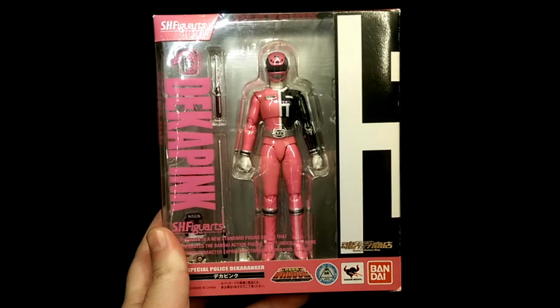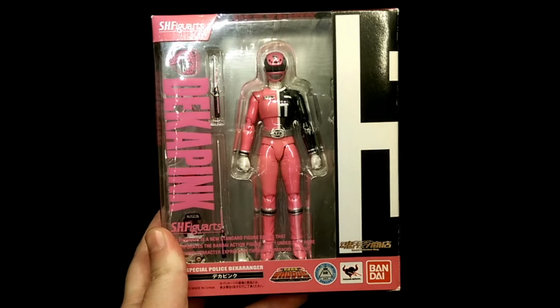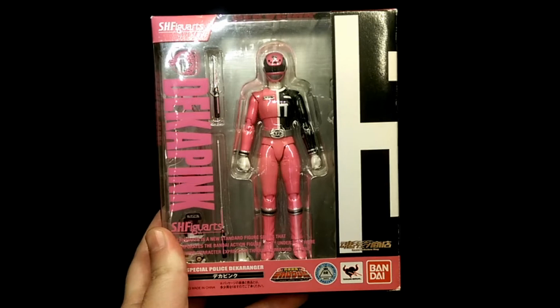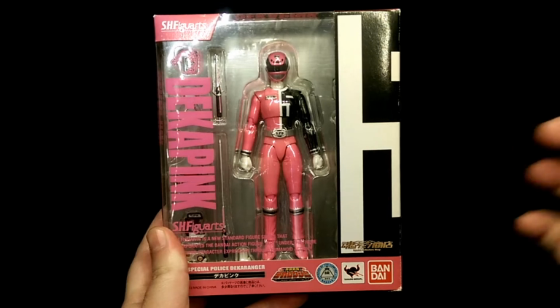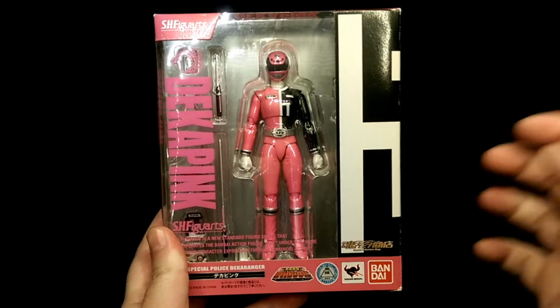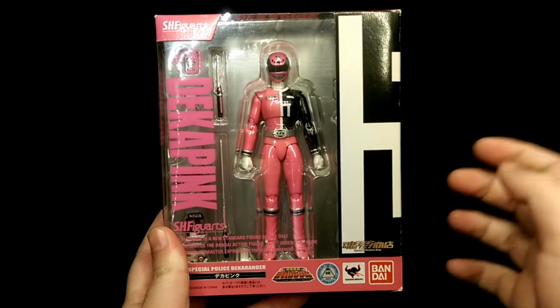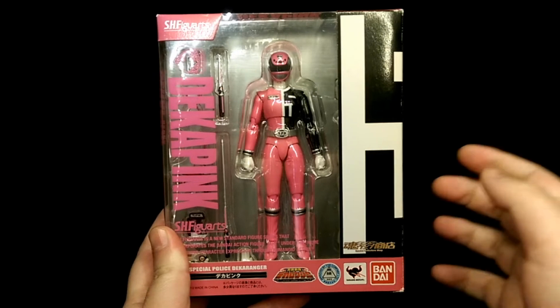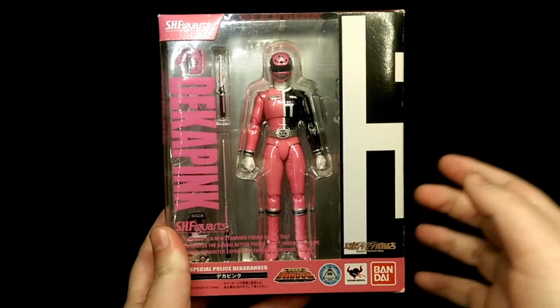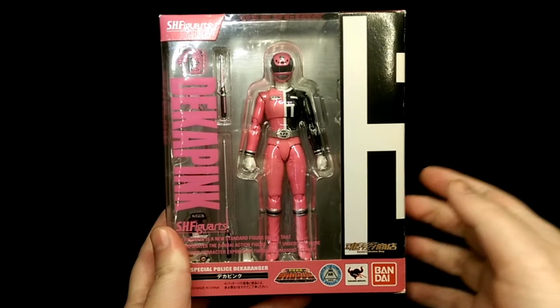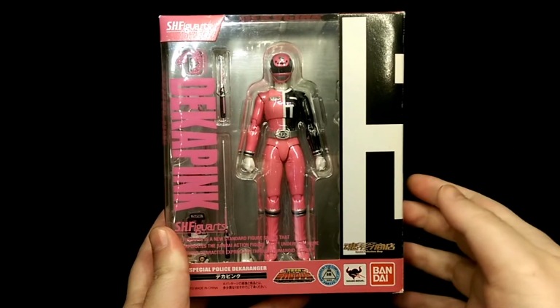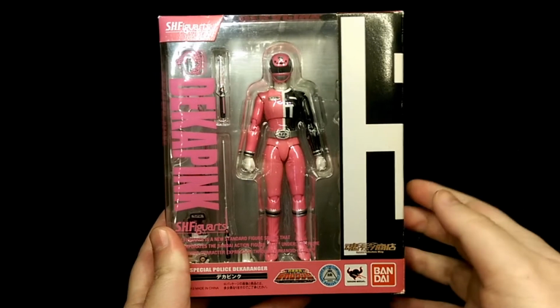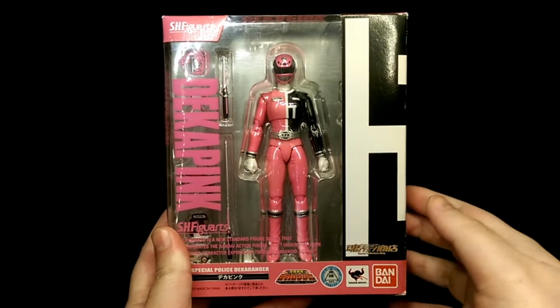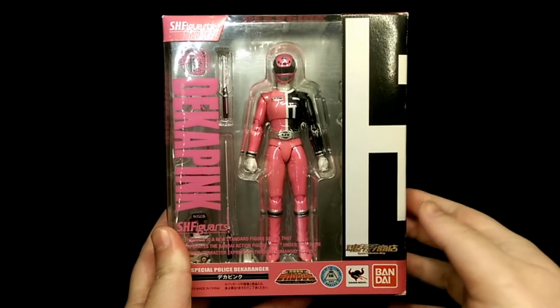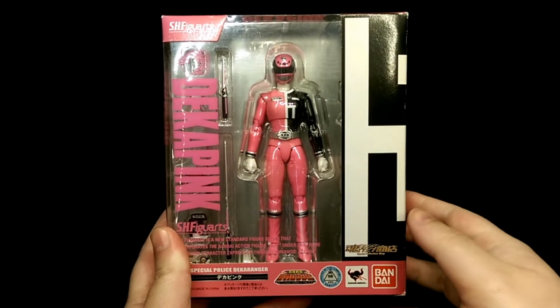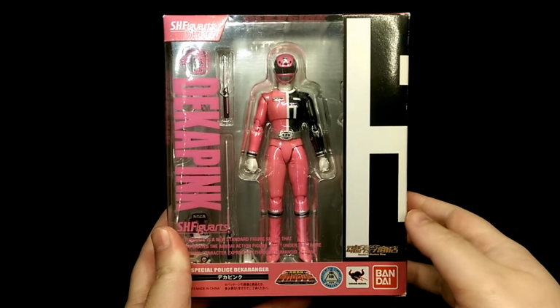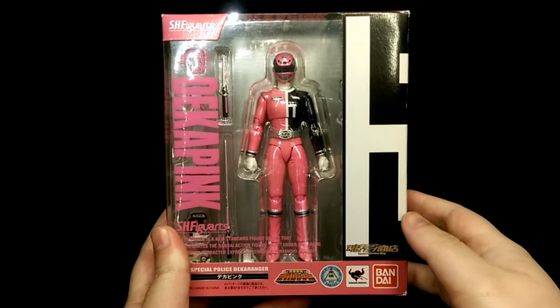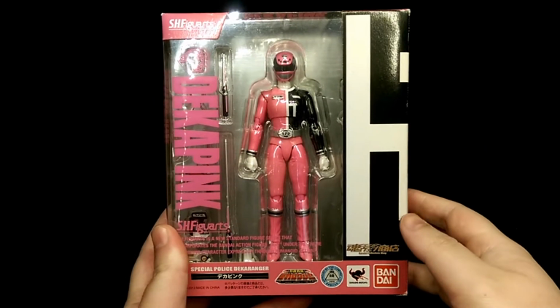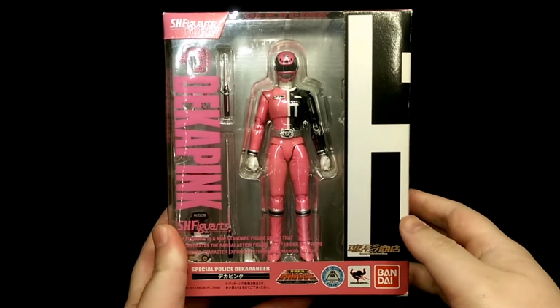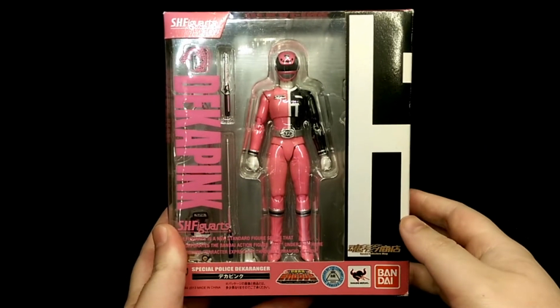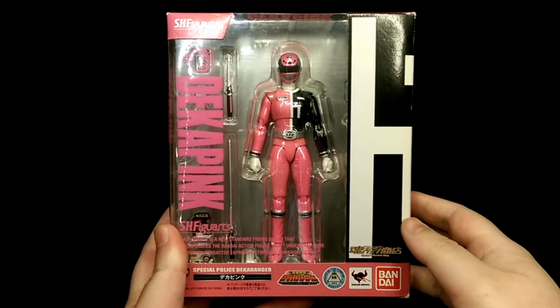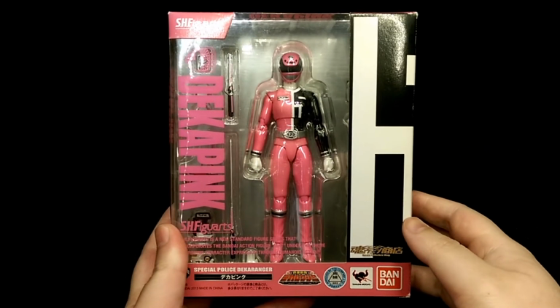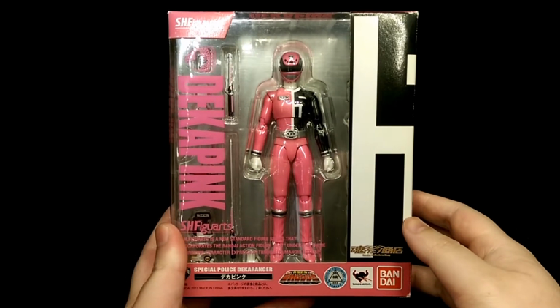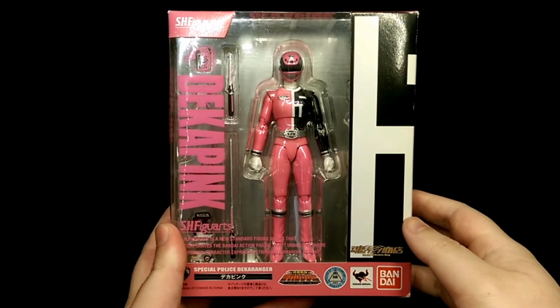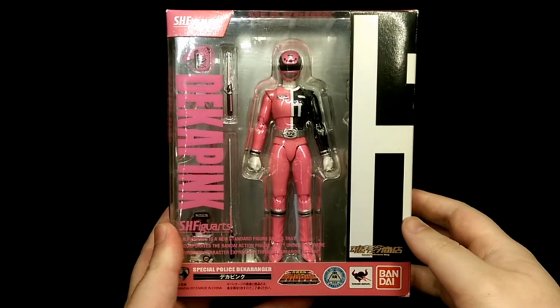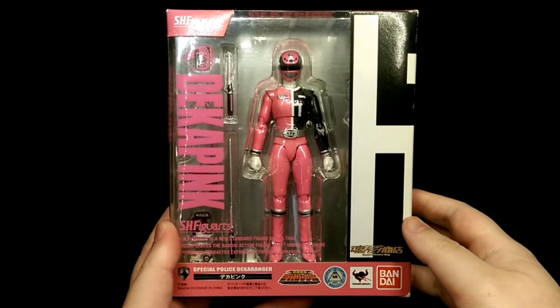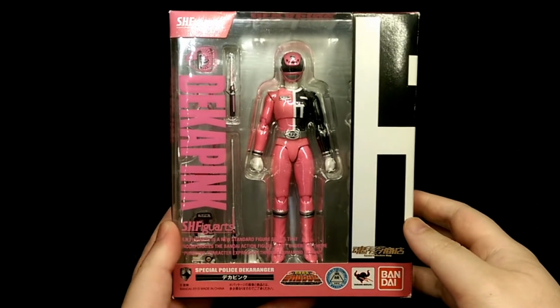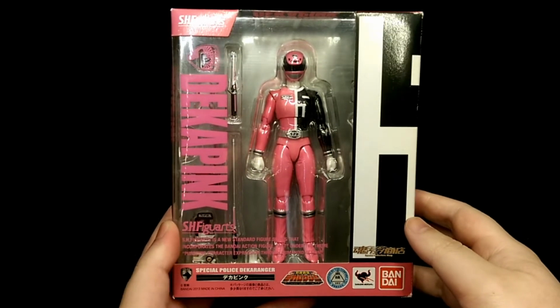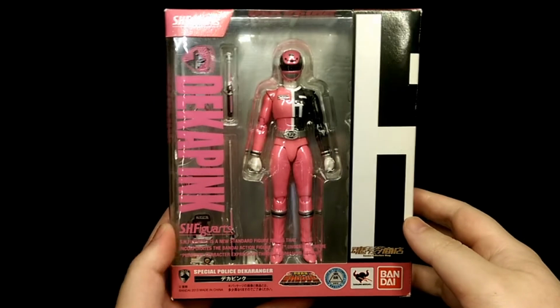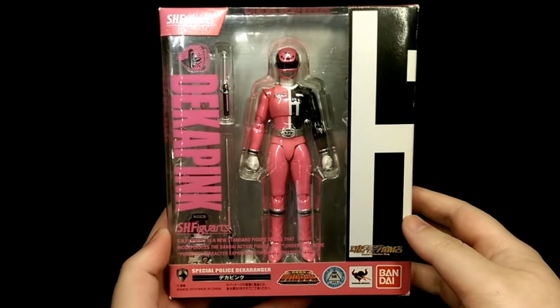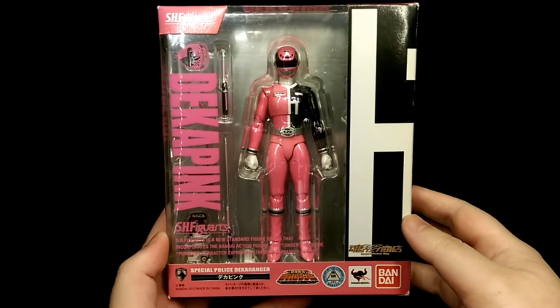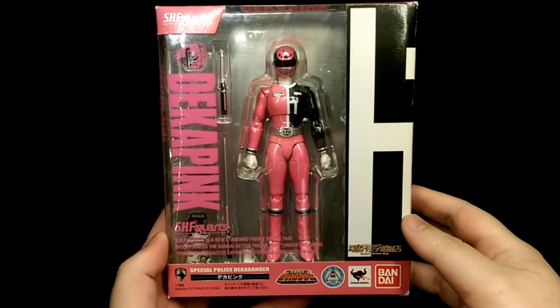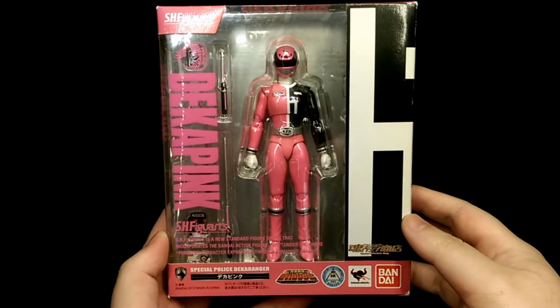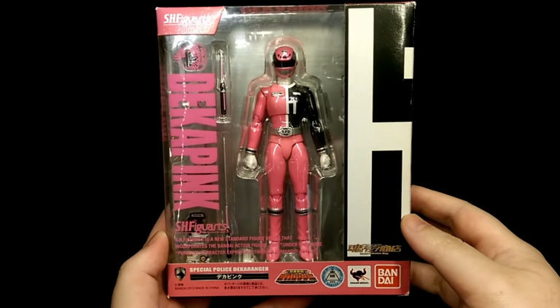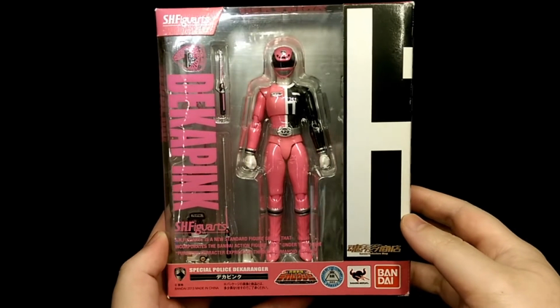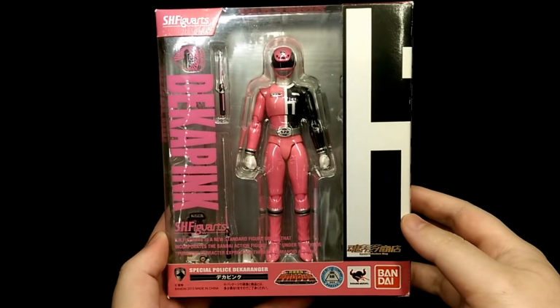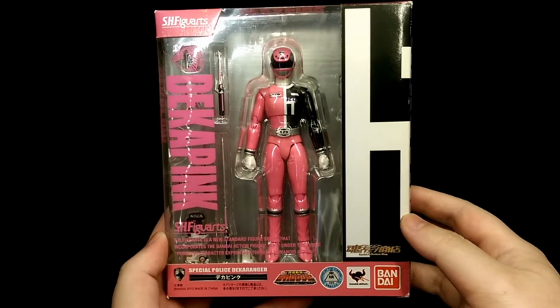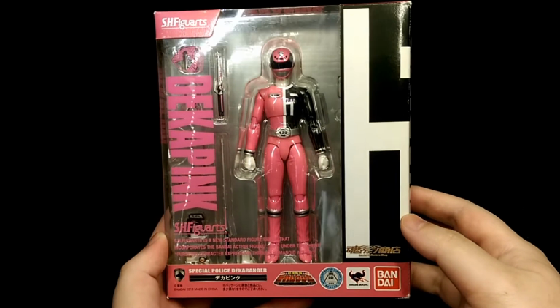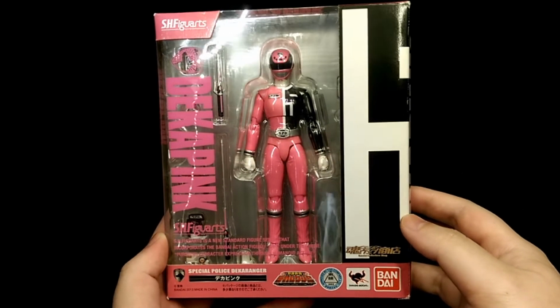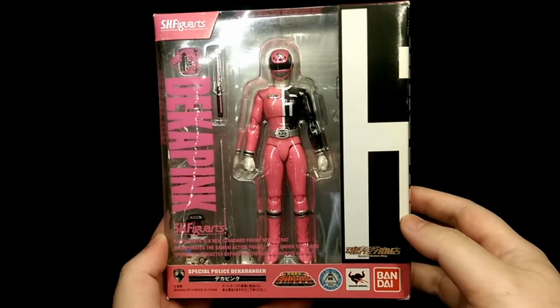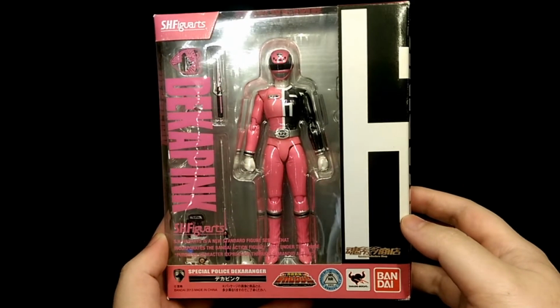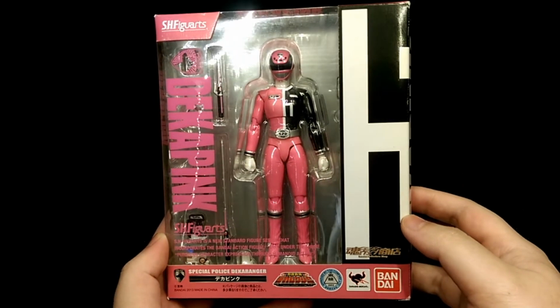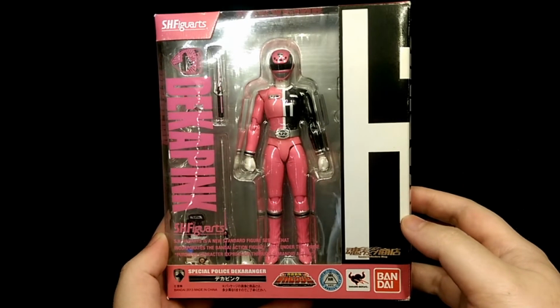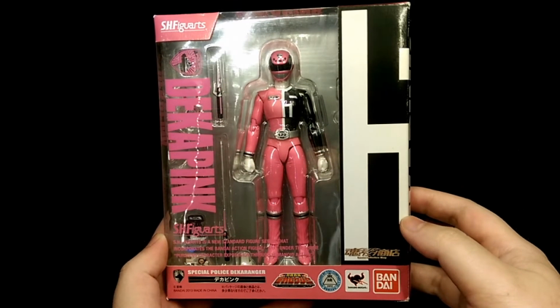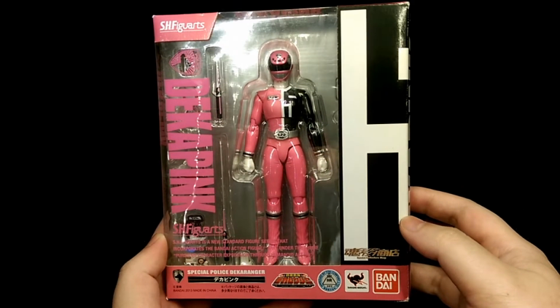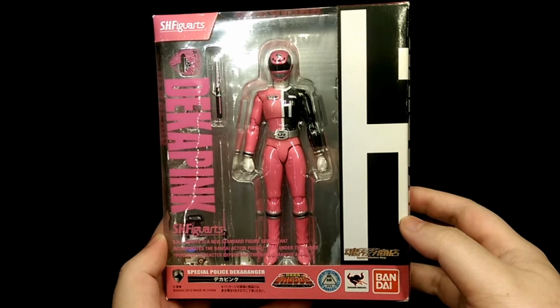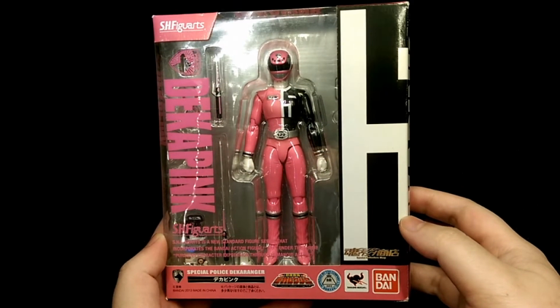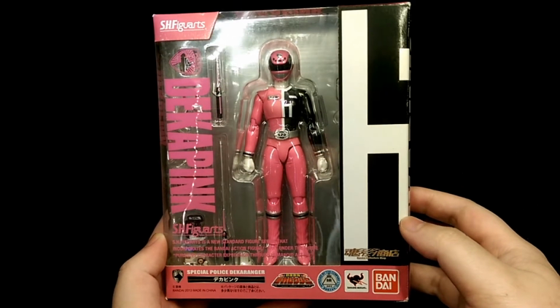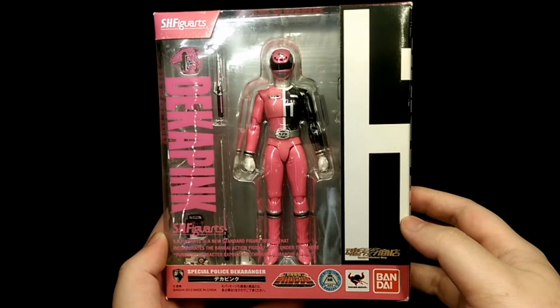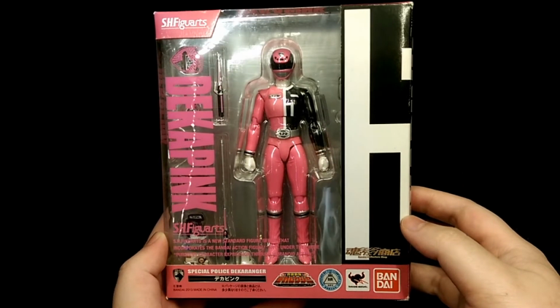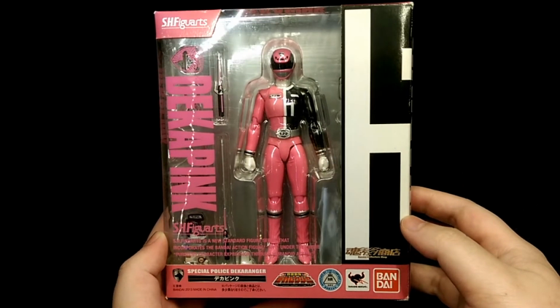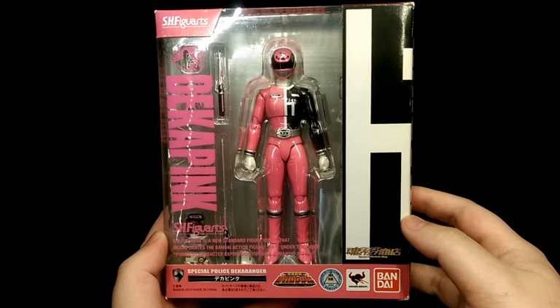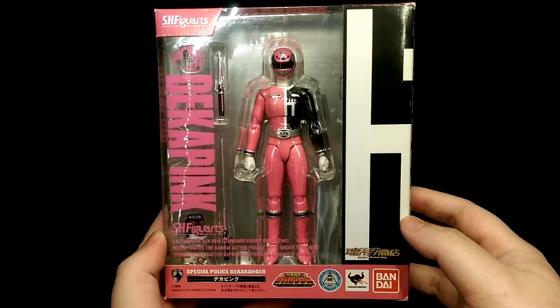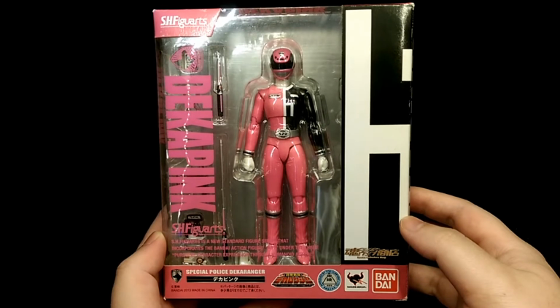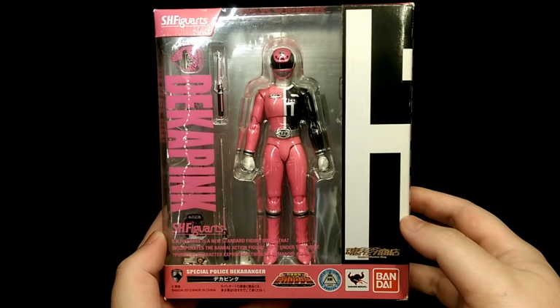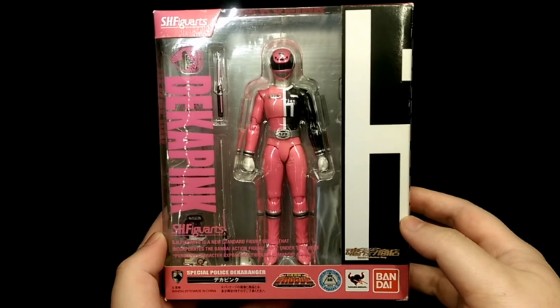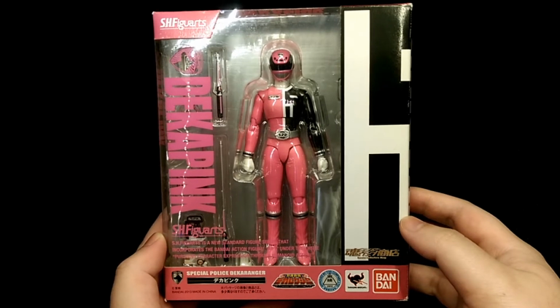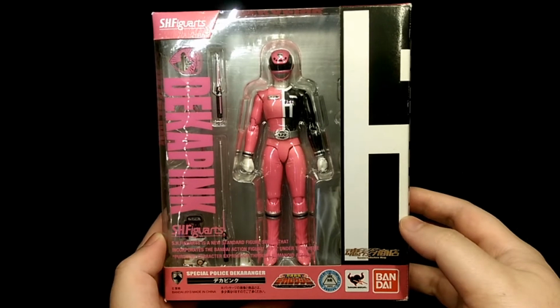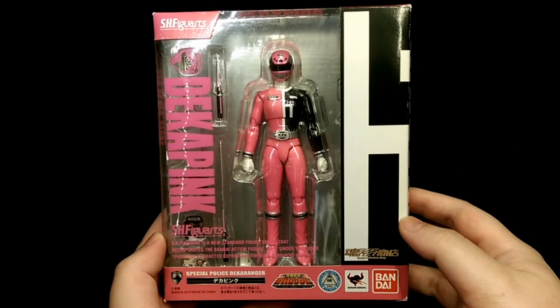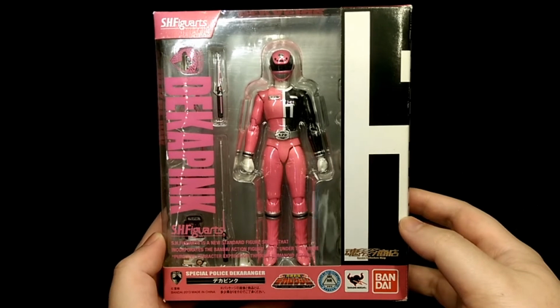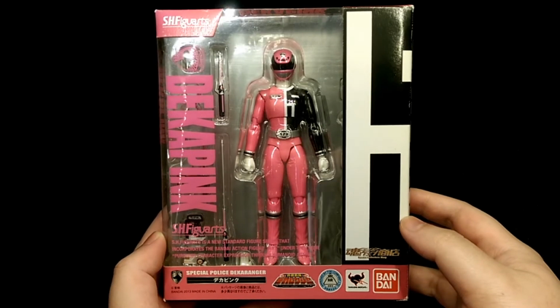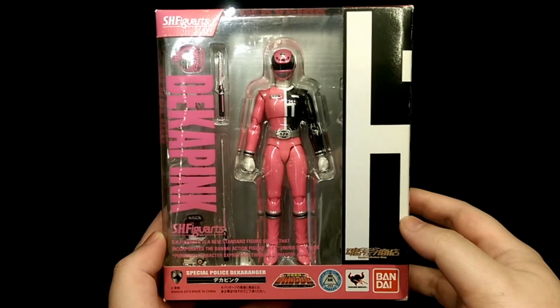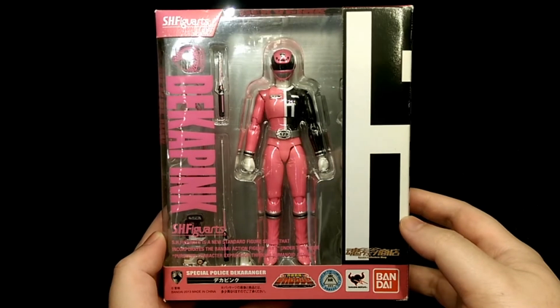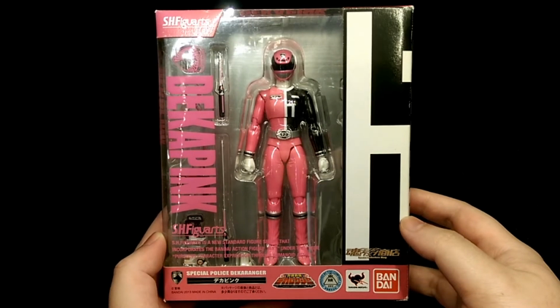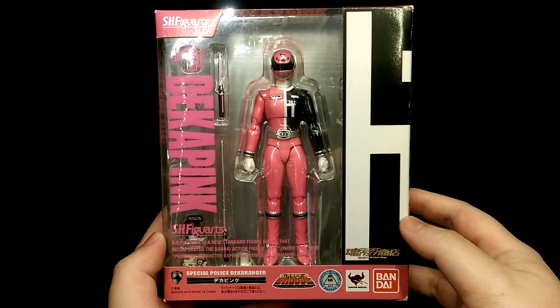How's it going? This is Hoiman and today we're taking a look at the SH Figure Arts Deca Pink figure.